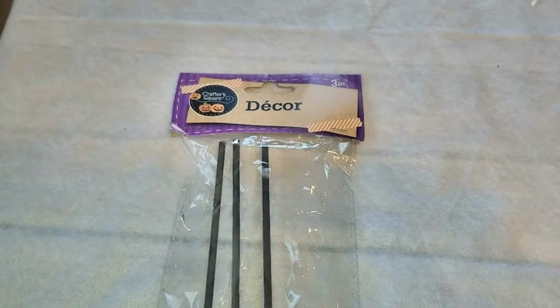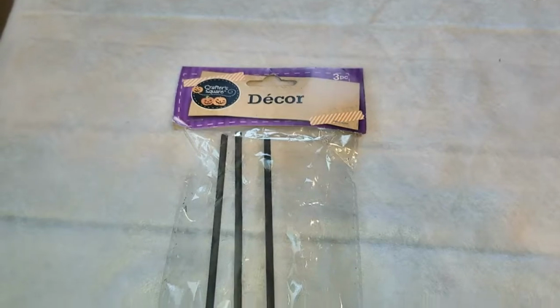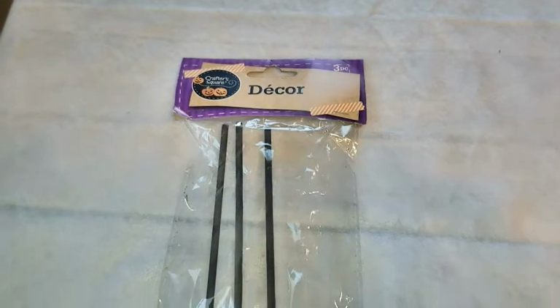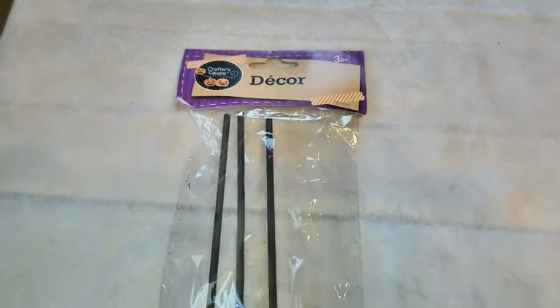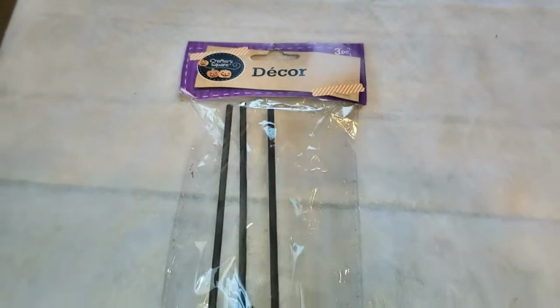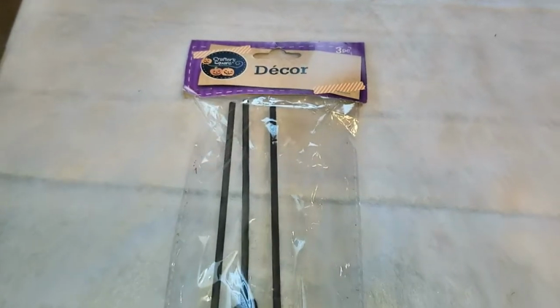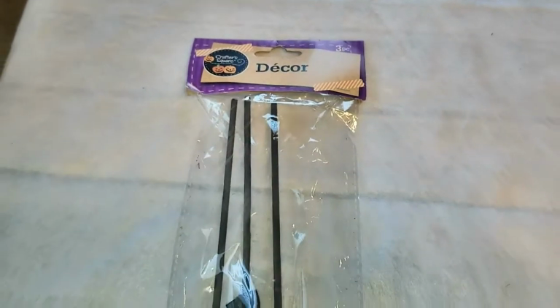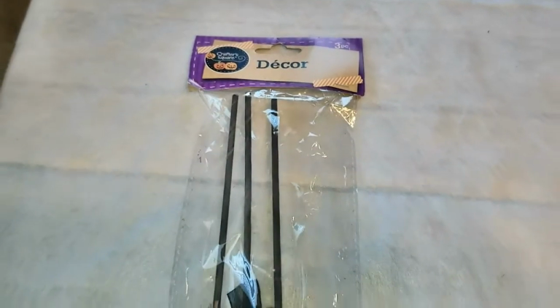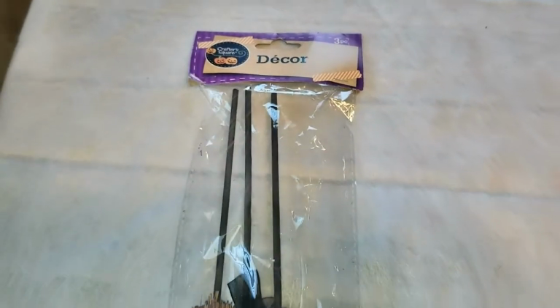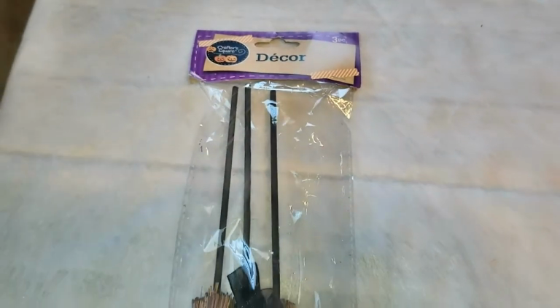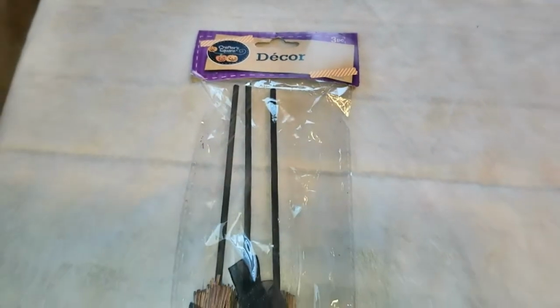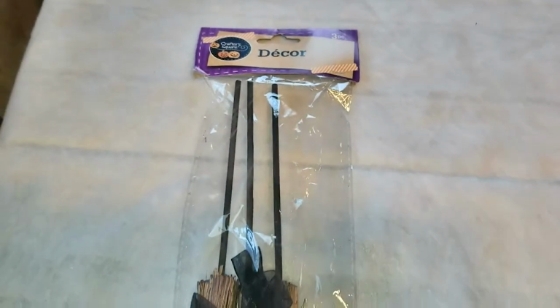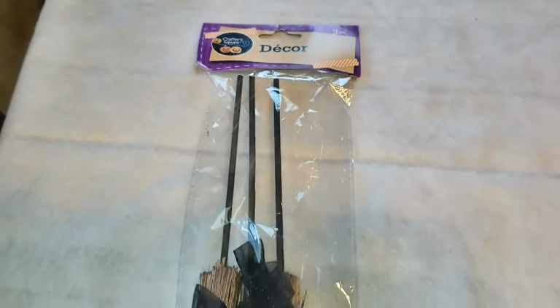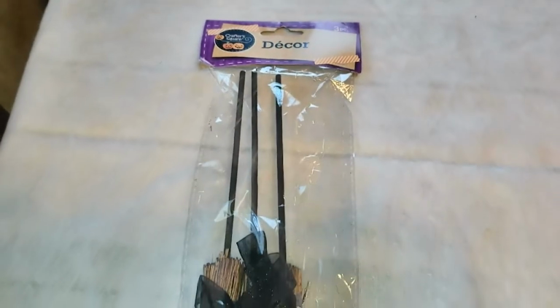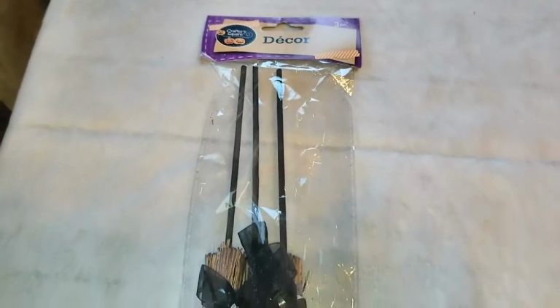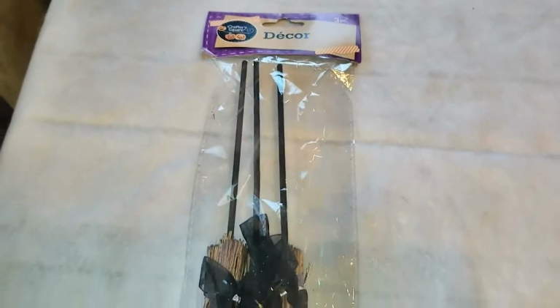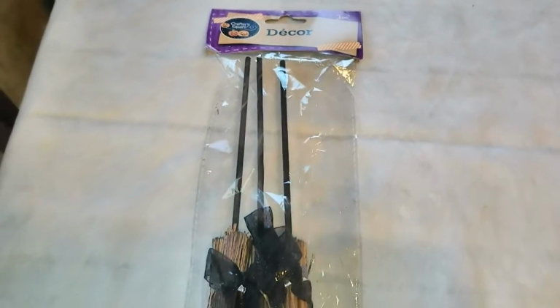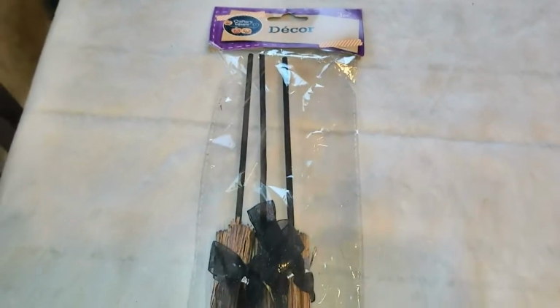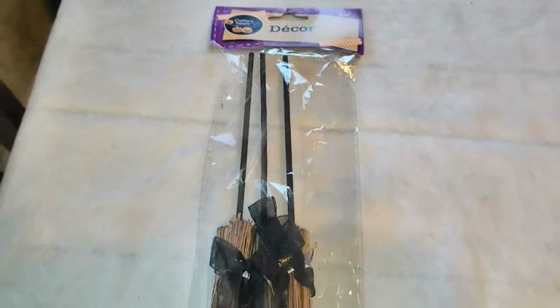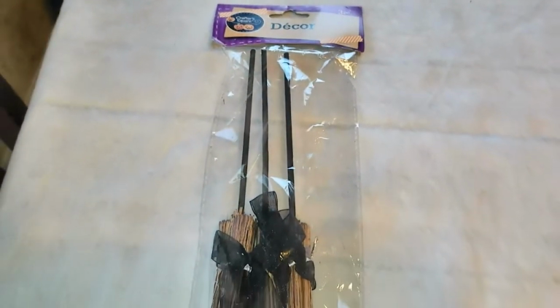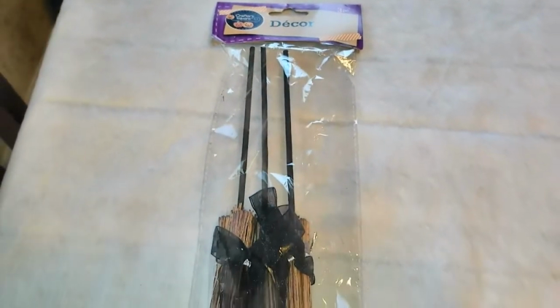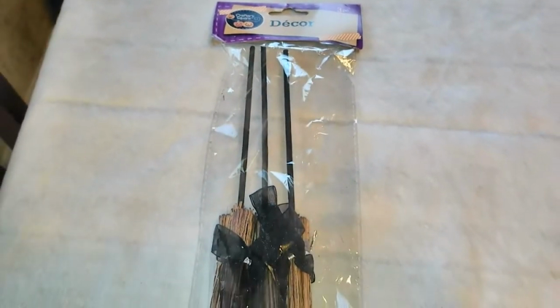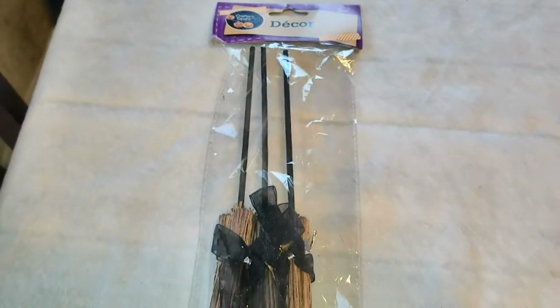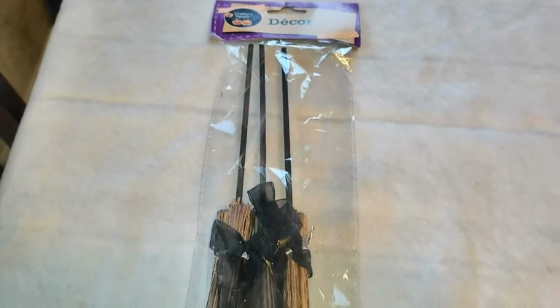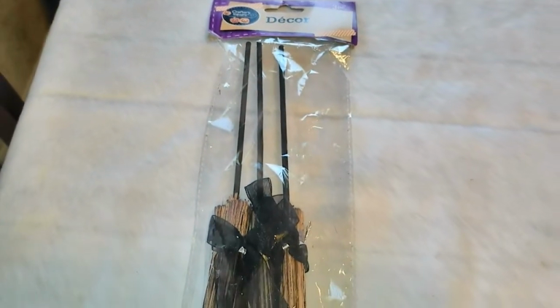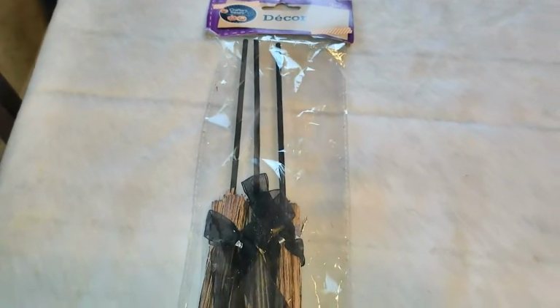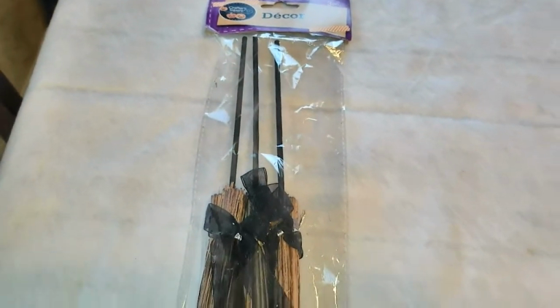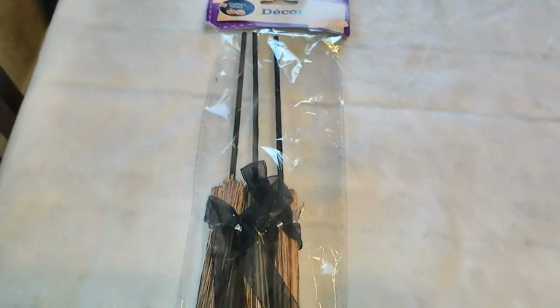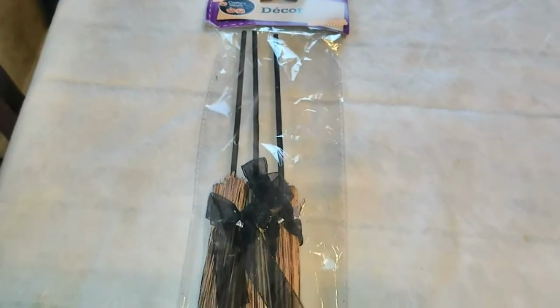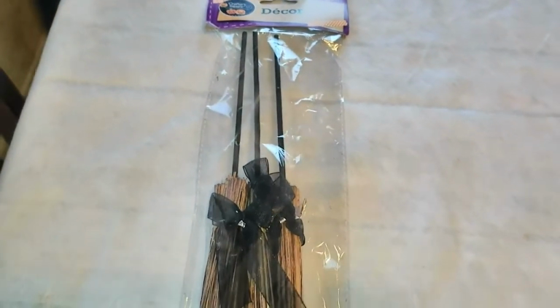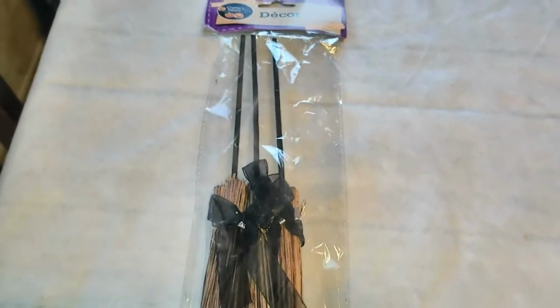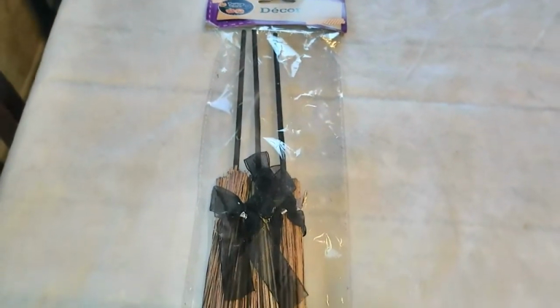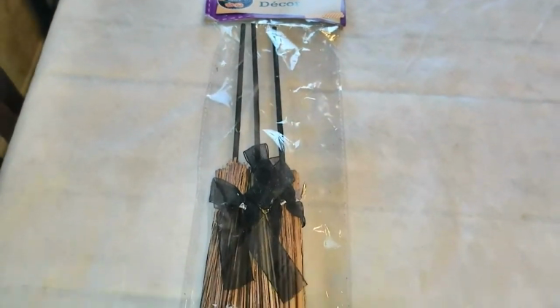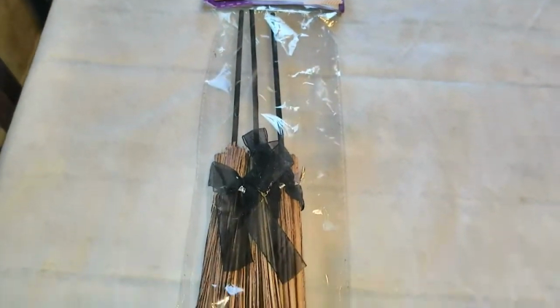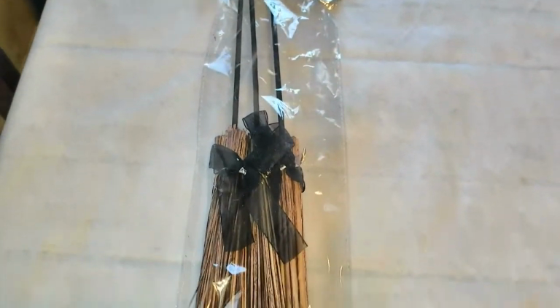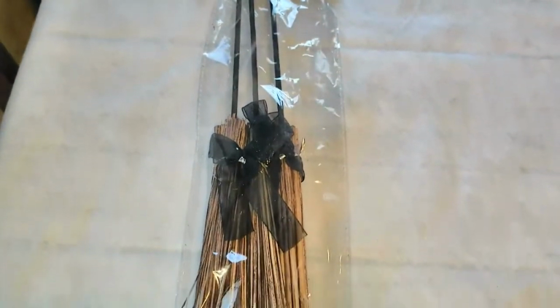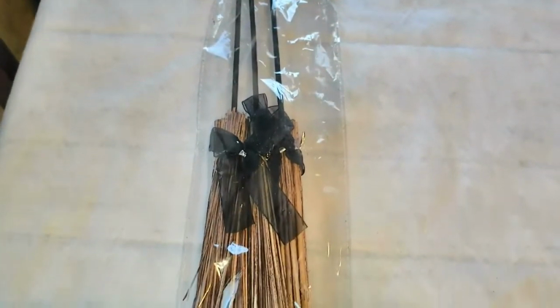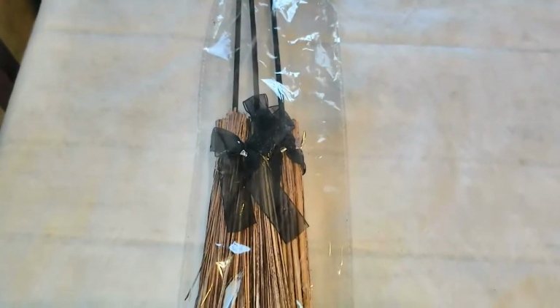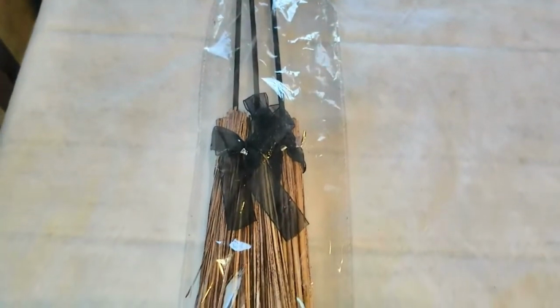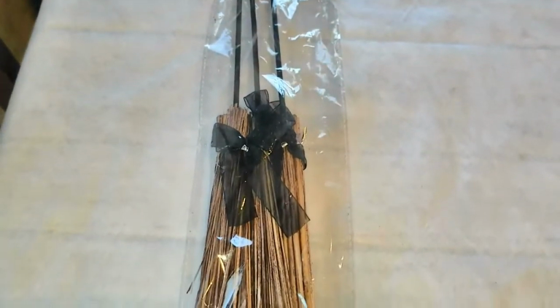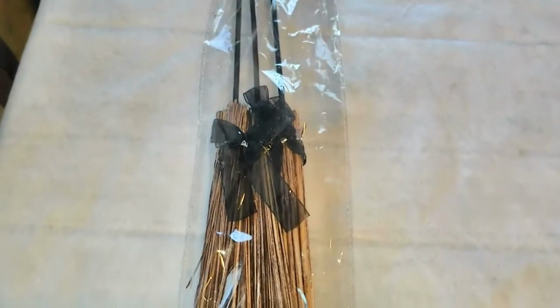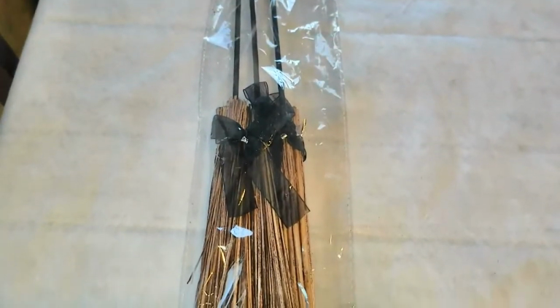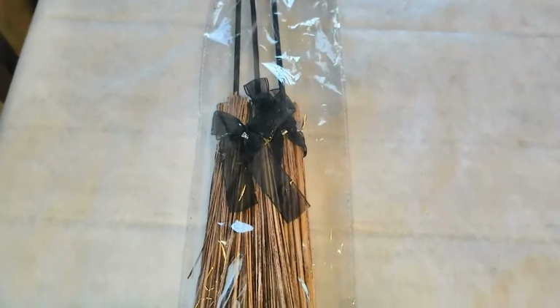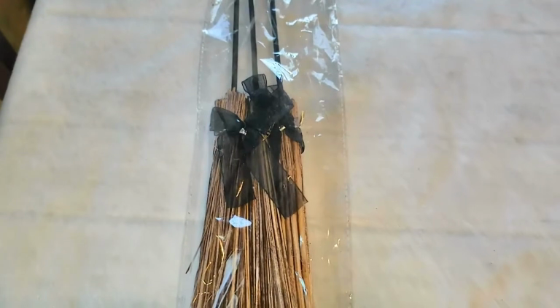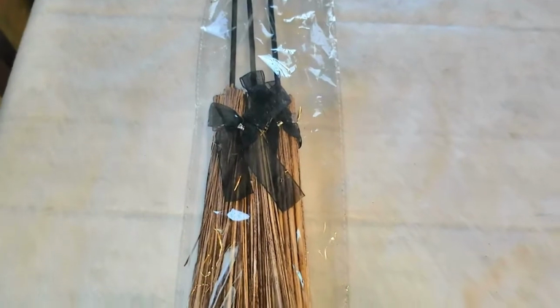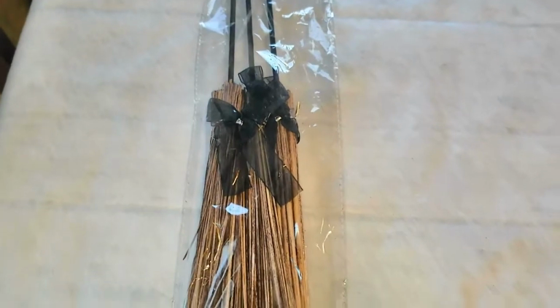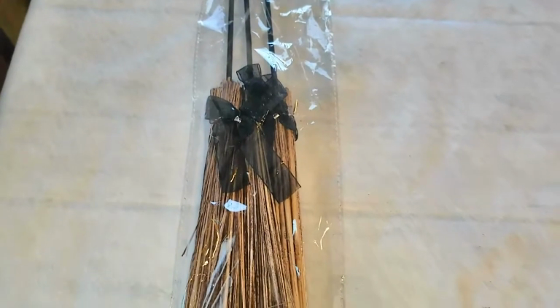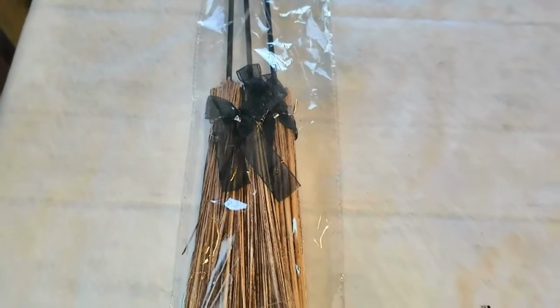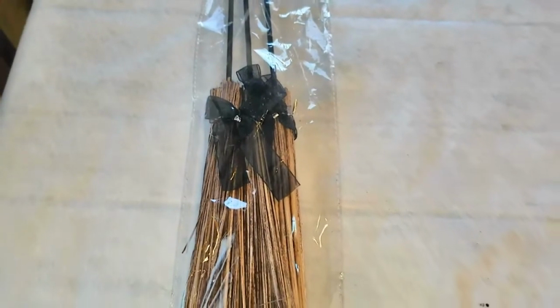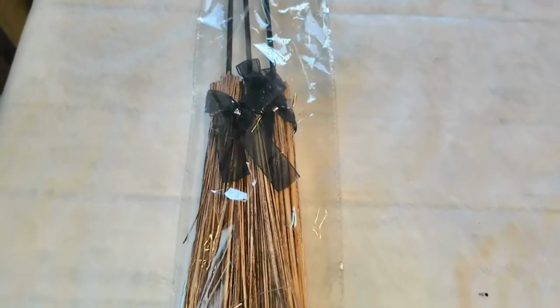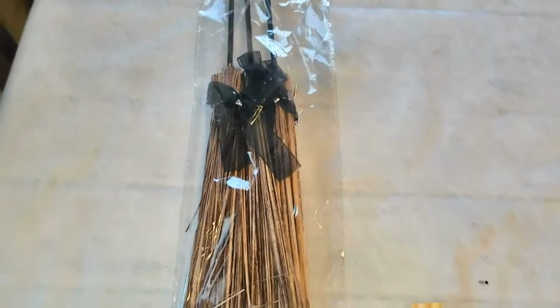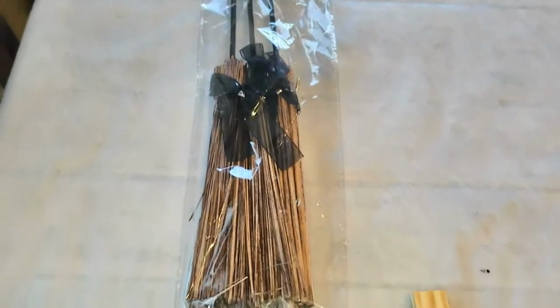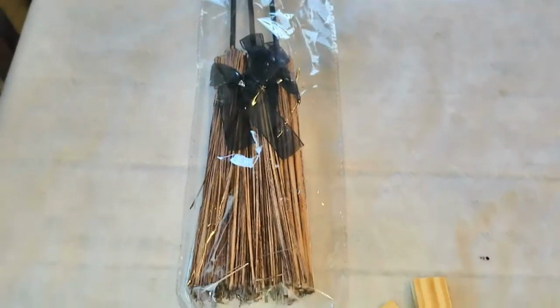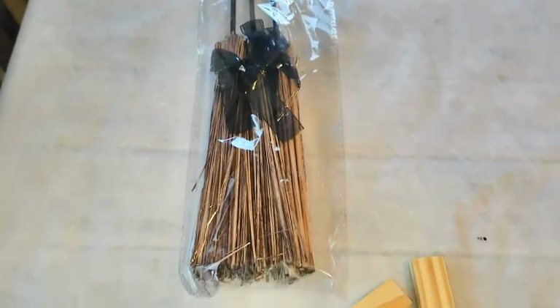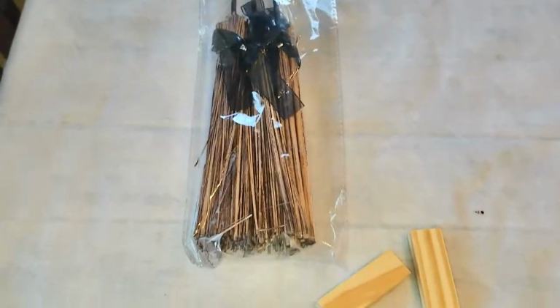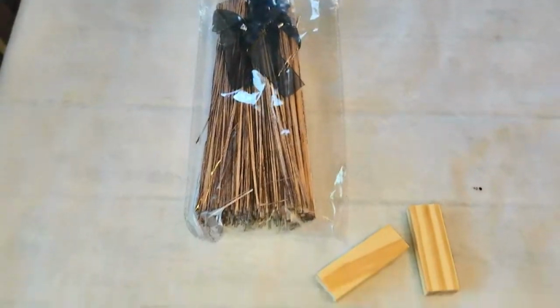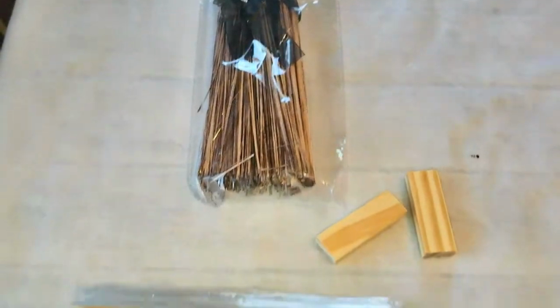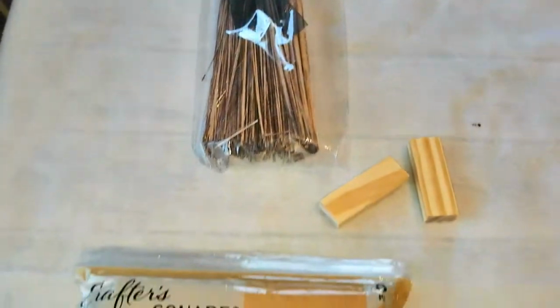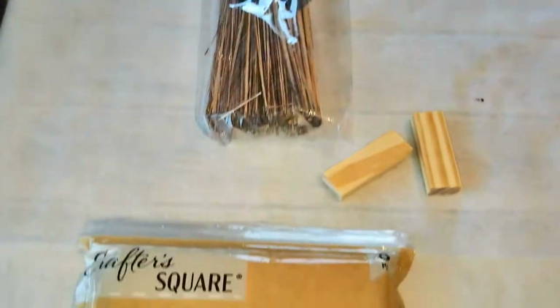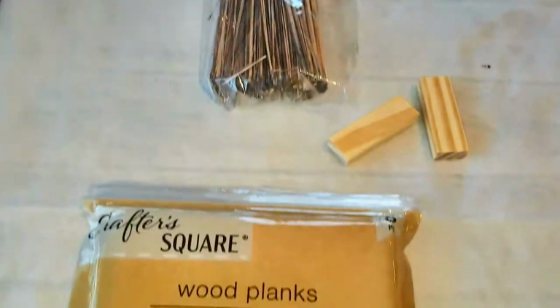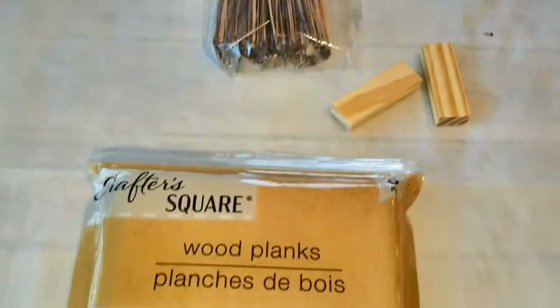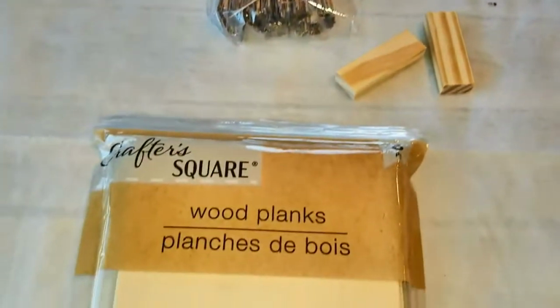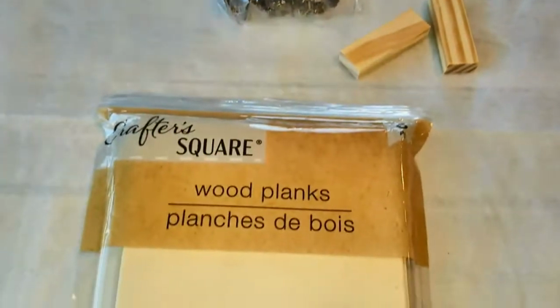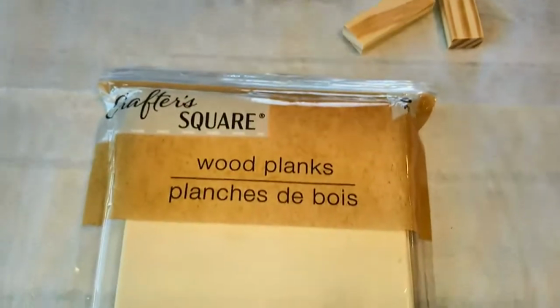Hi everybody, welcome back to my channel. Today I'm bringing you seven Halloween DIYs perfect for your tier tray, so let's get right into it.